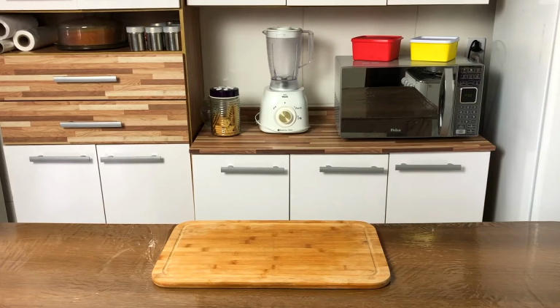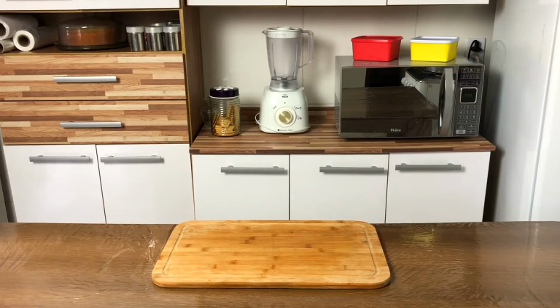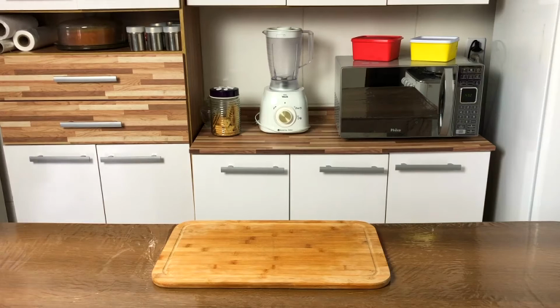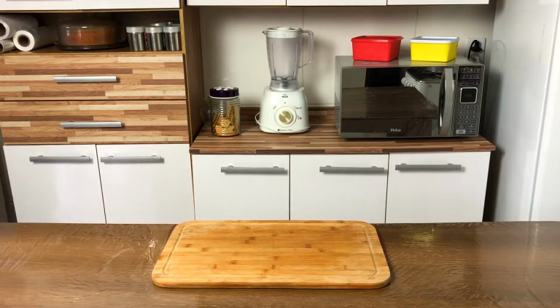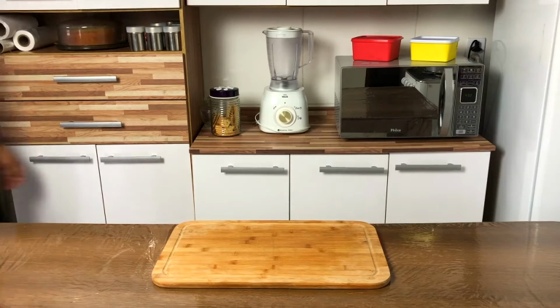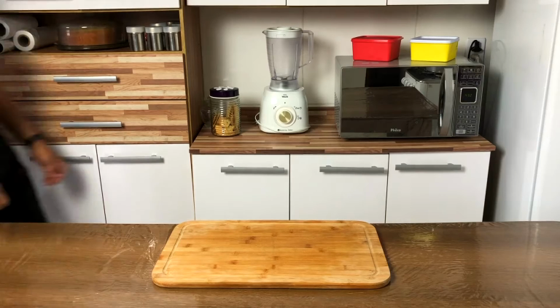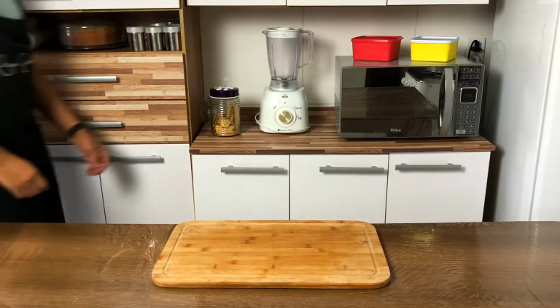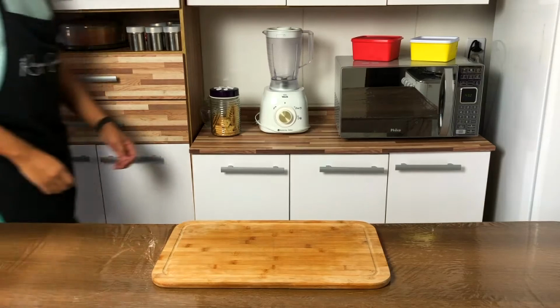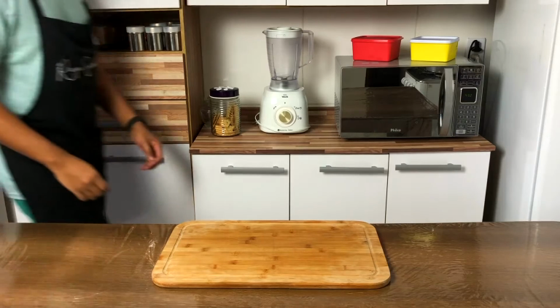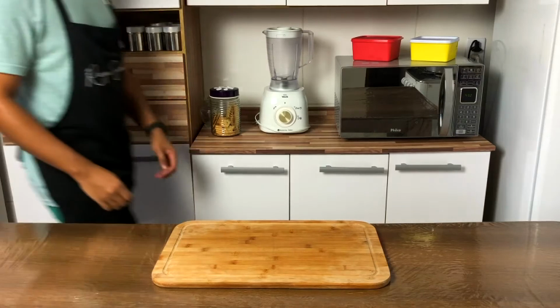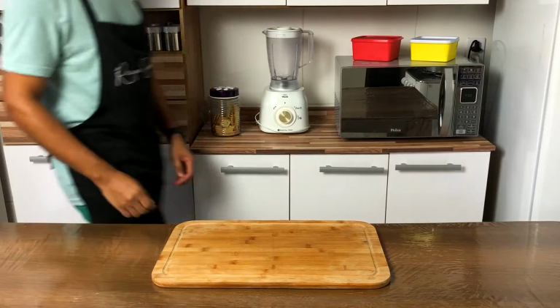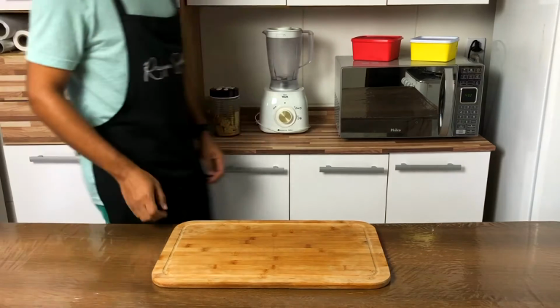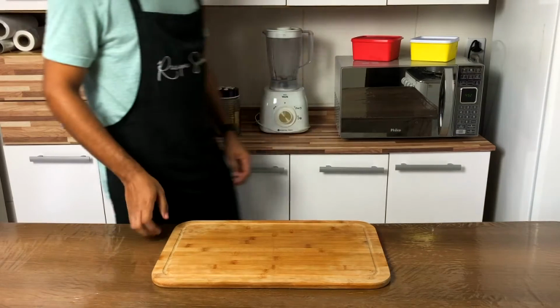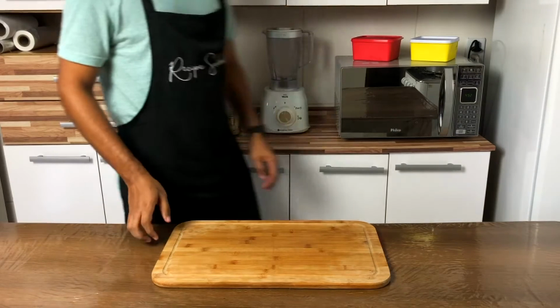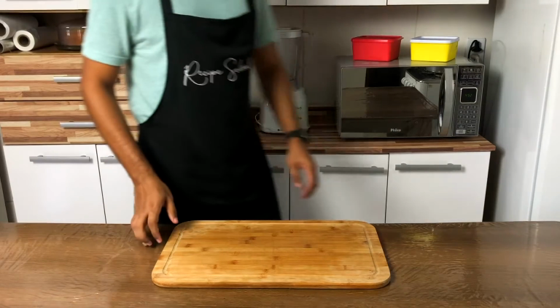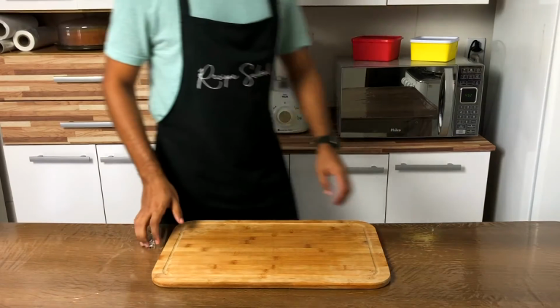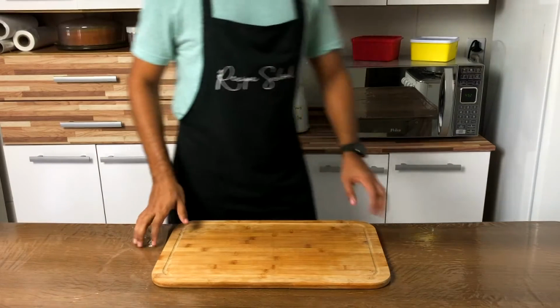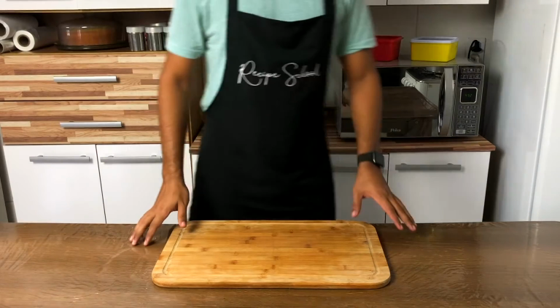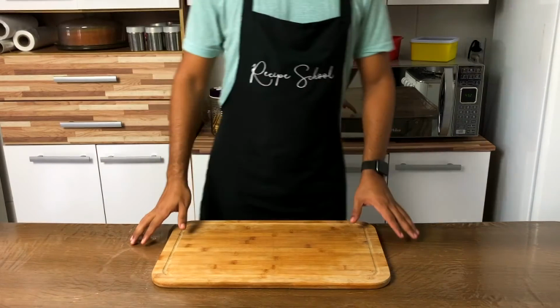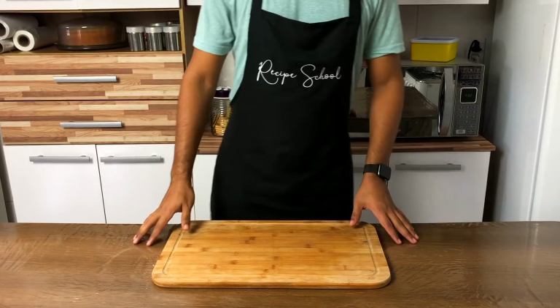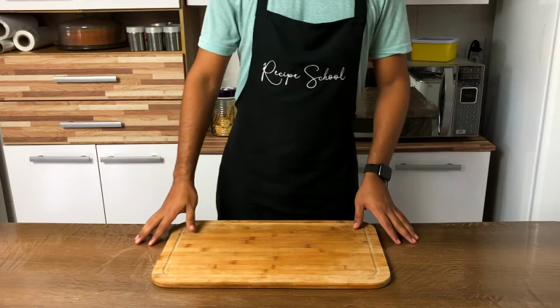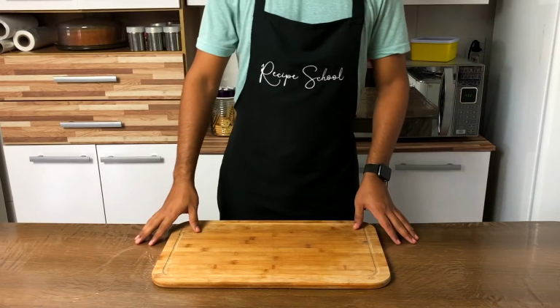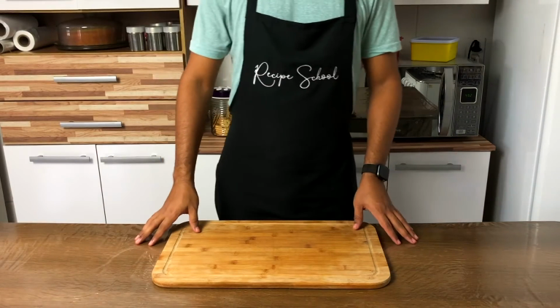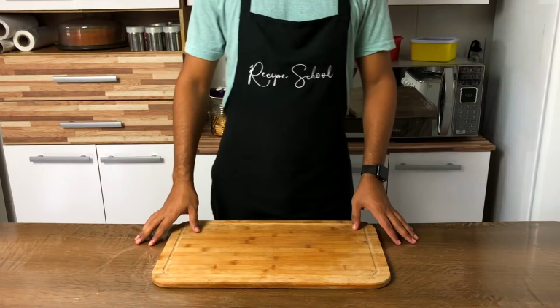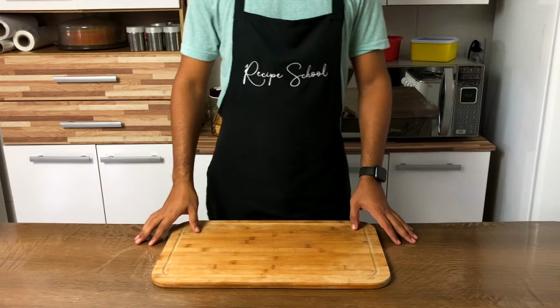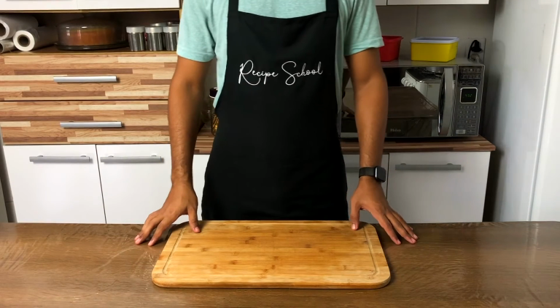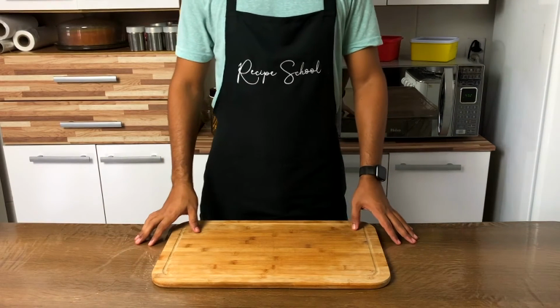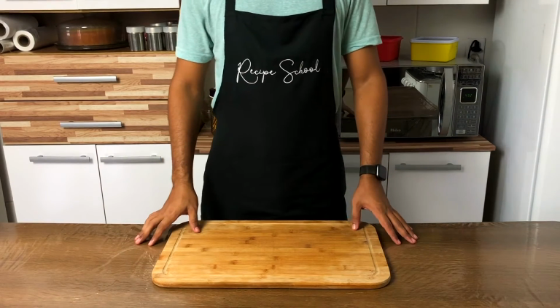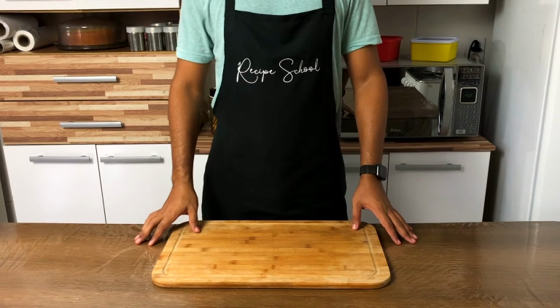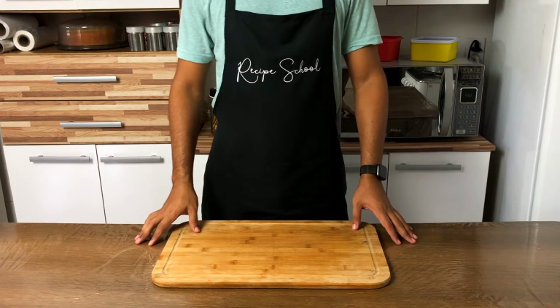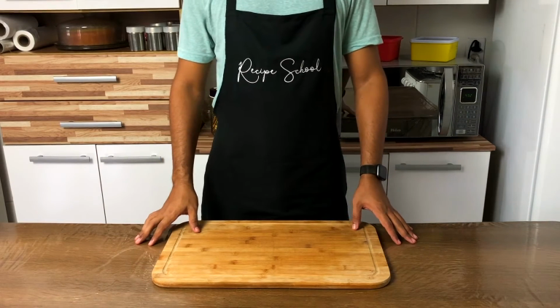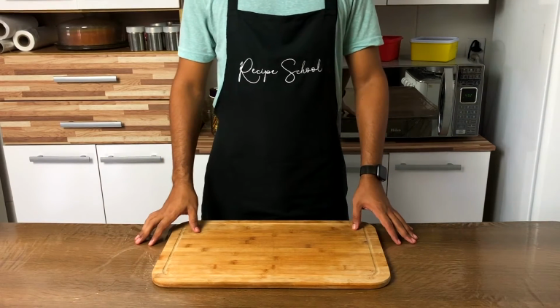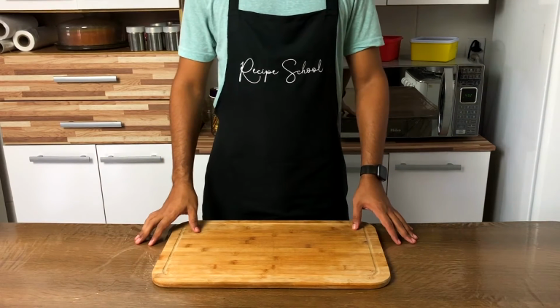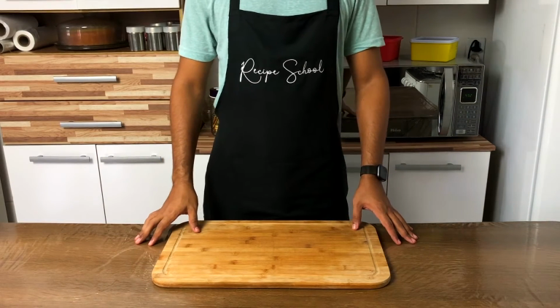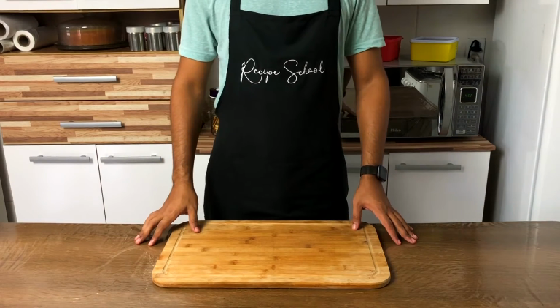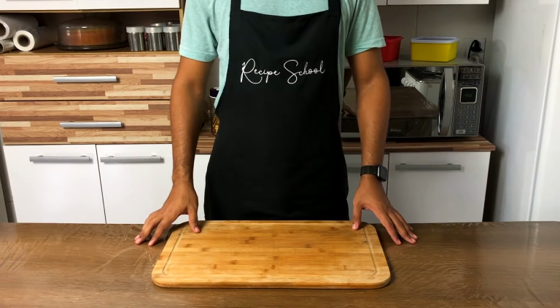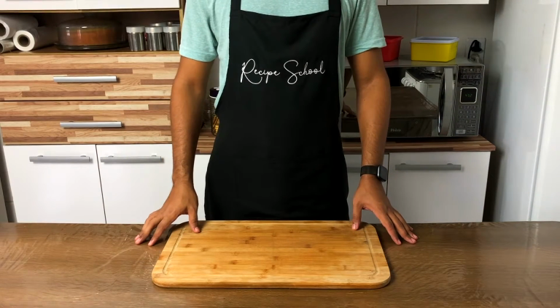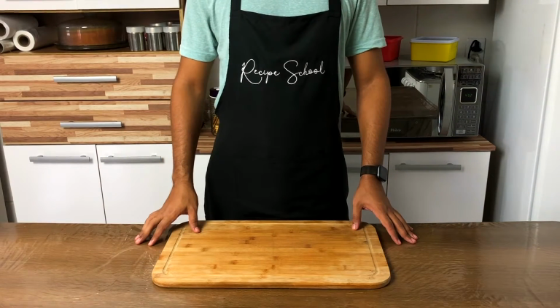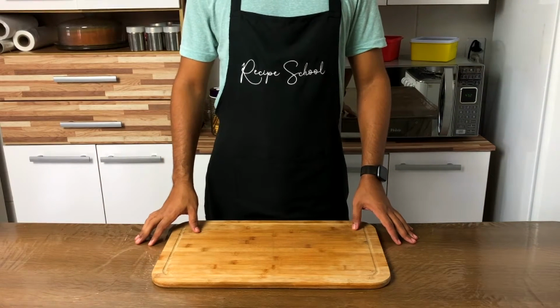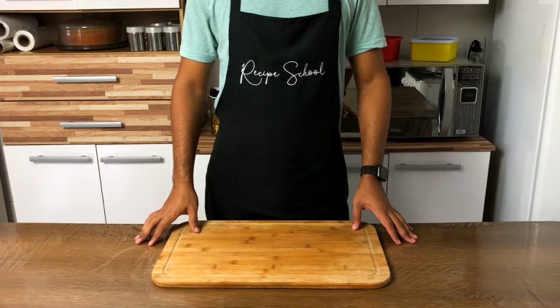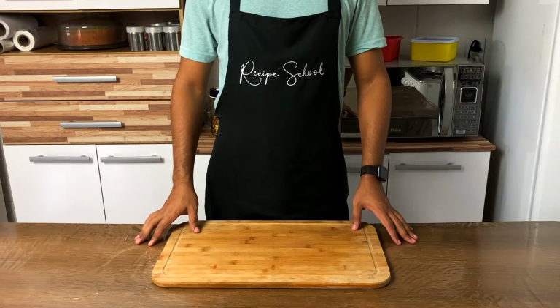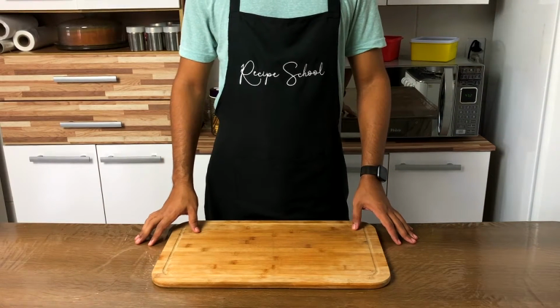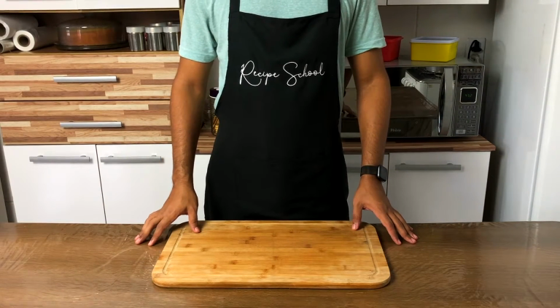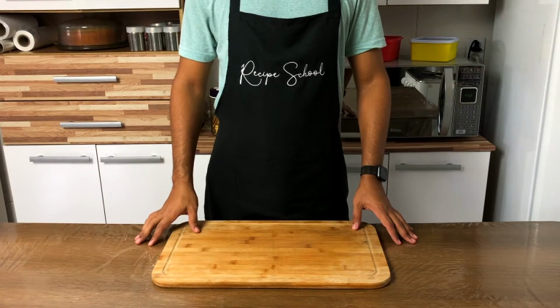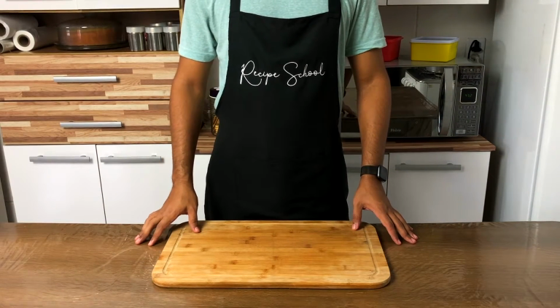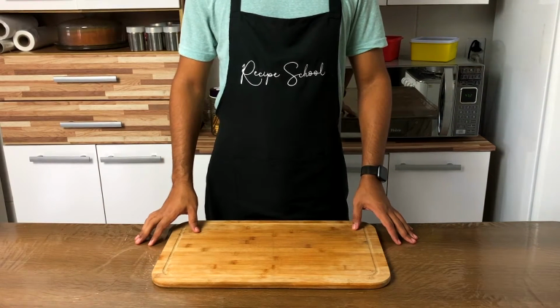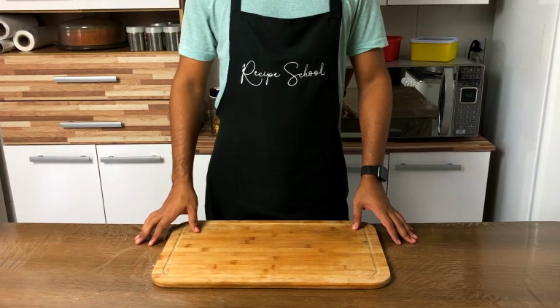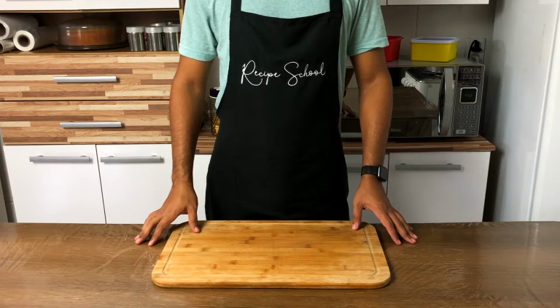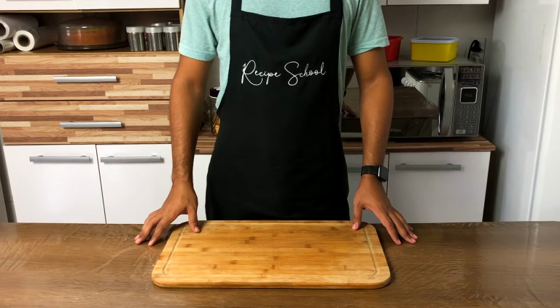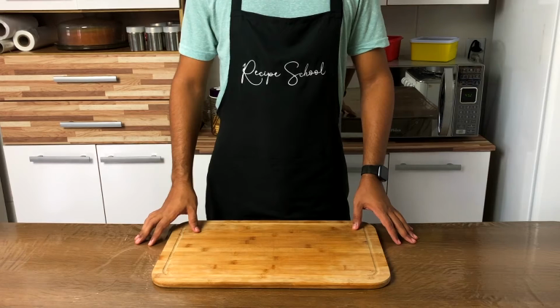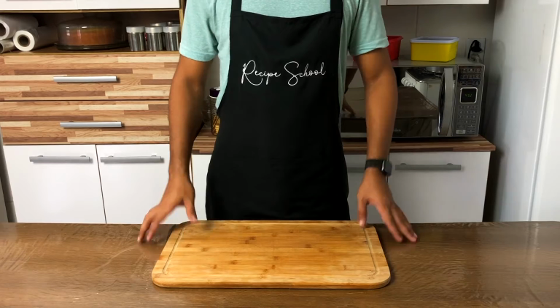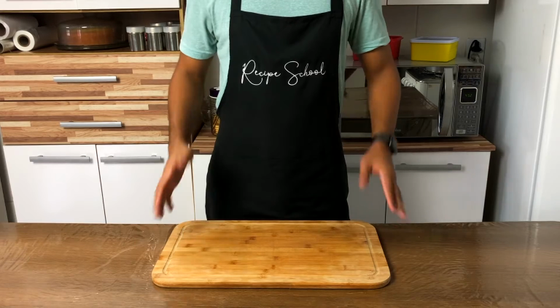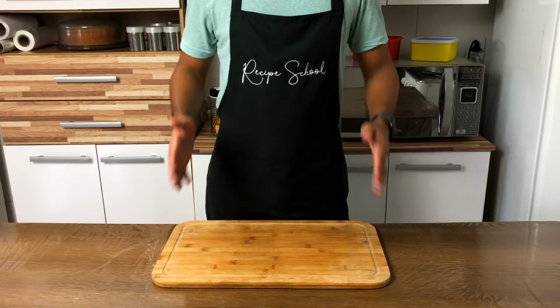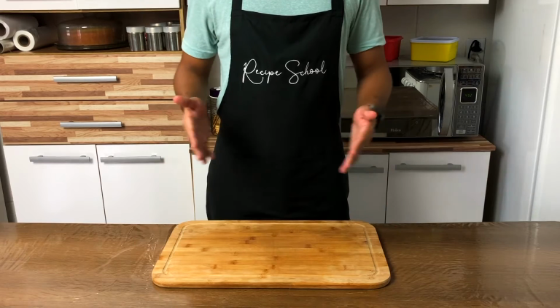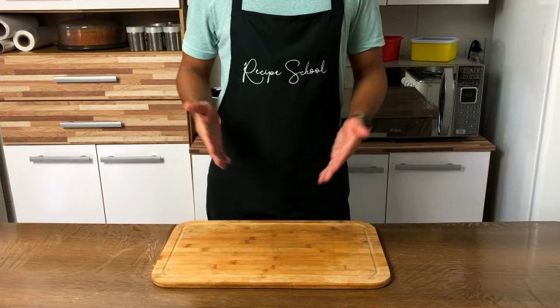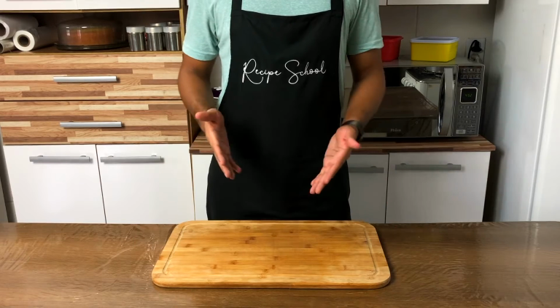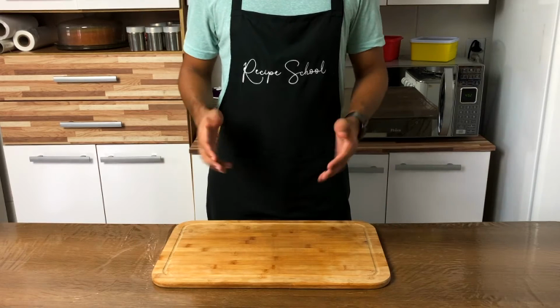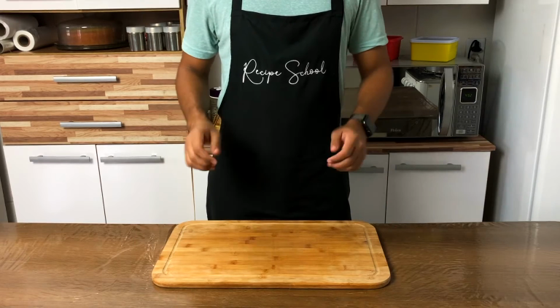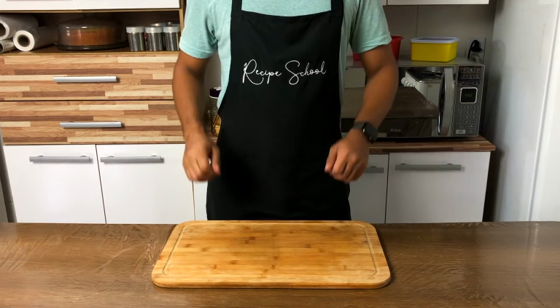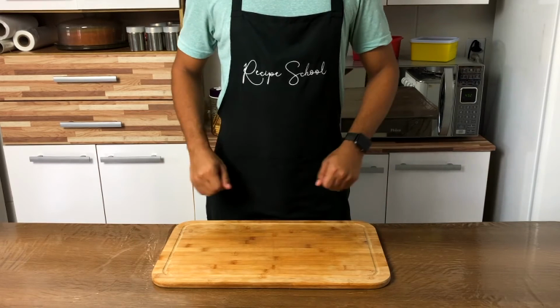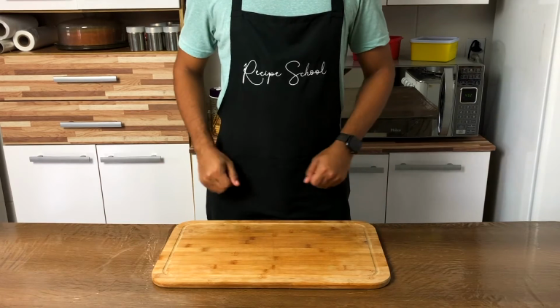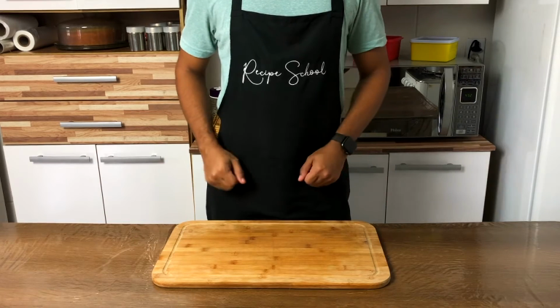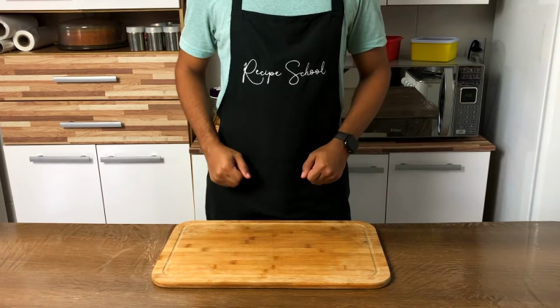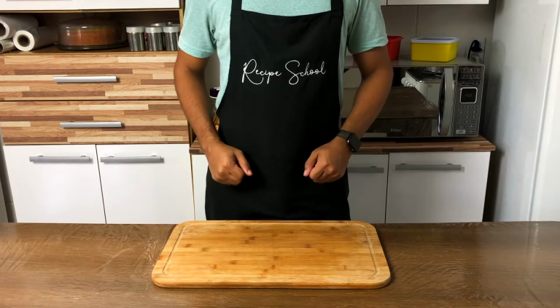Hey folks, welcome to recipe school and today we'll make strawberry lemonade.